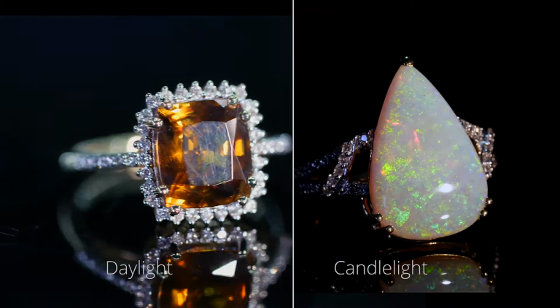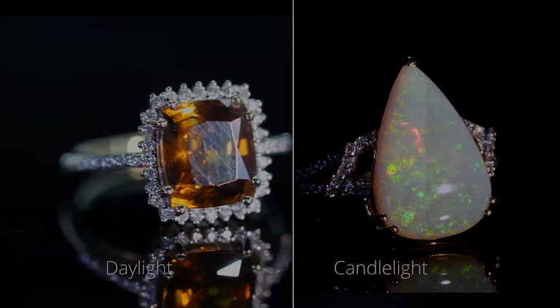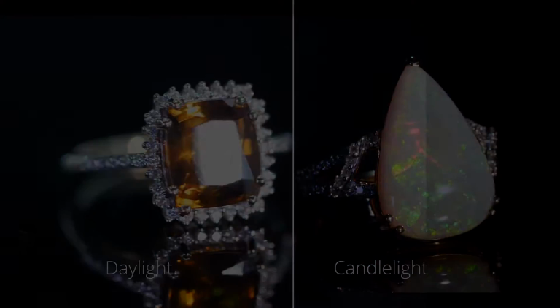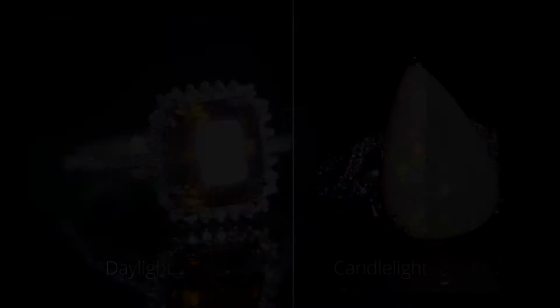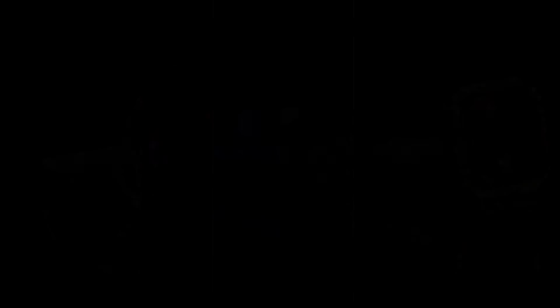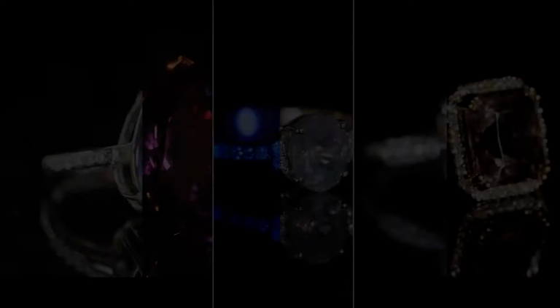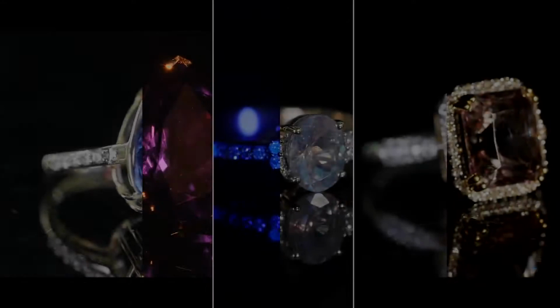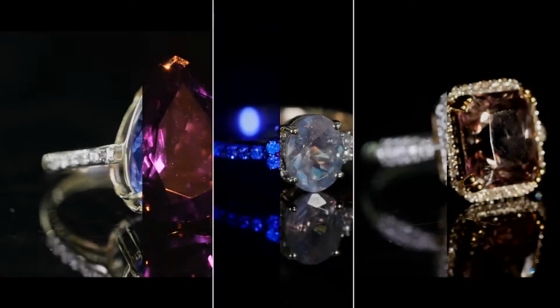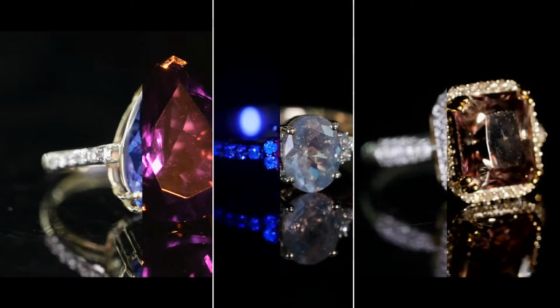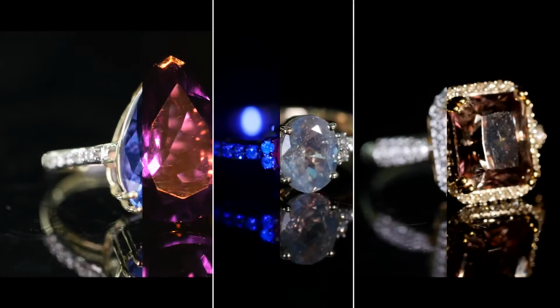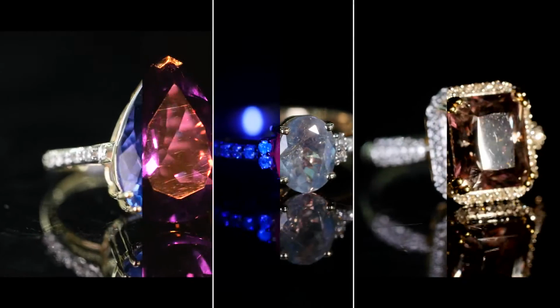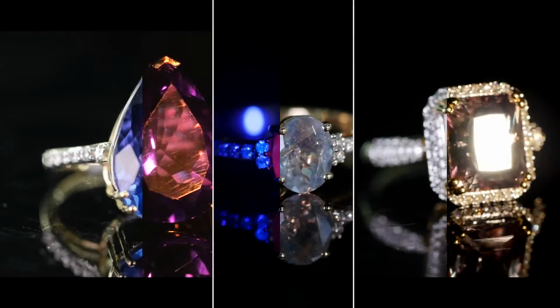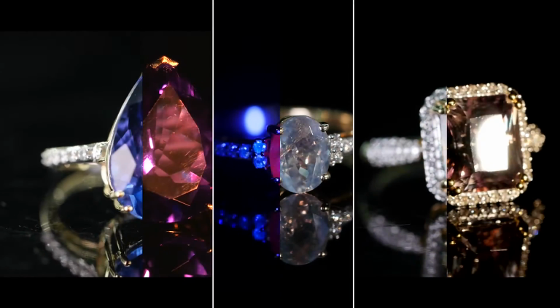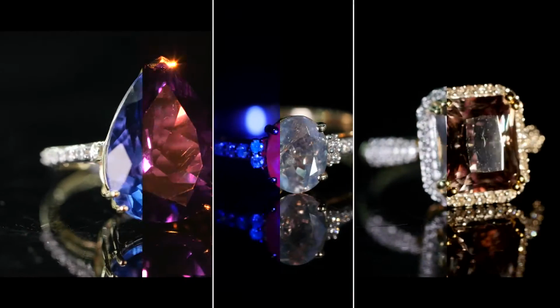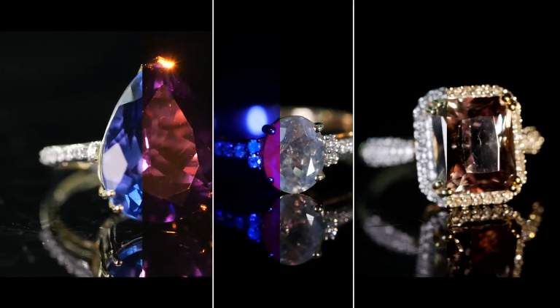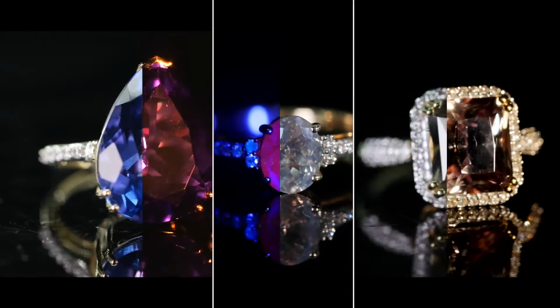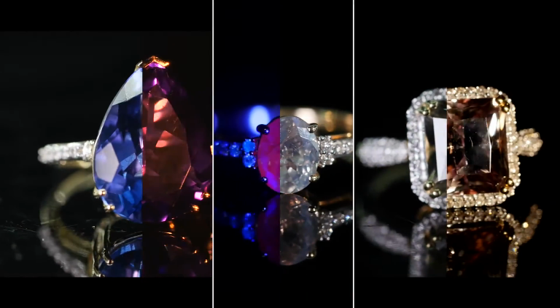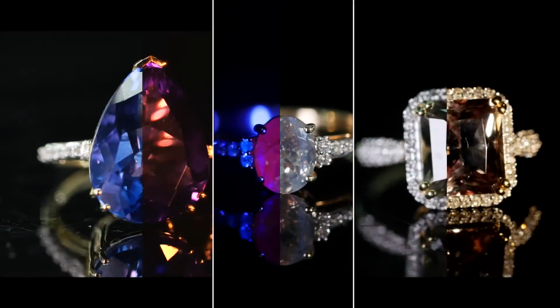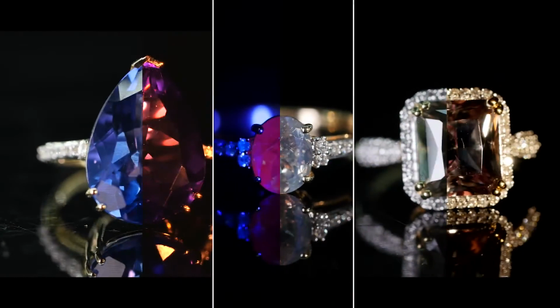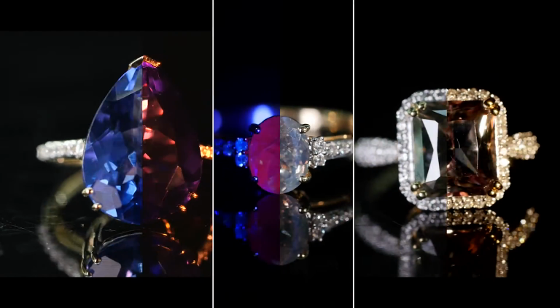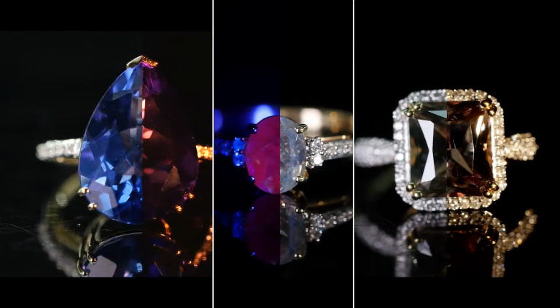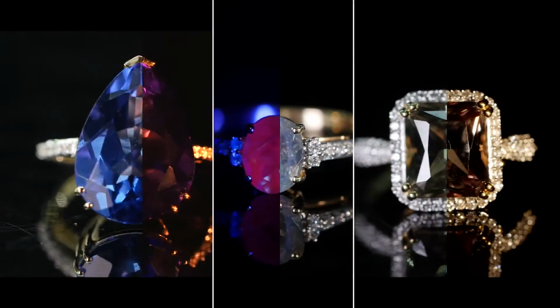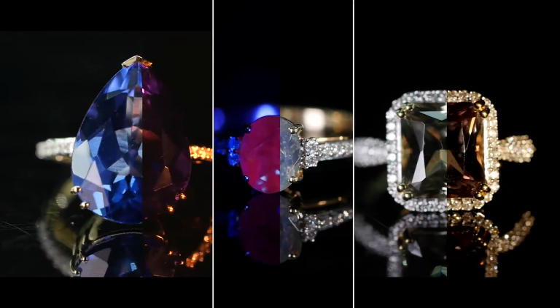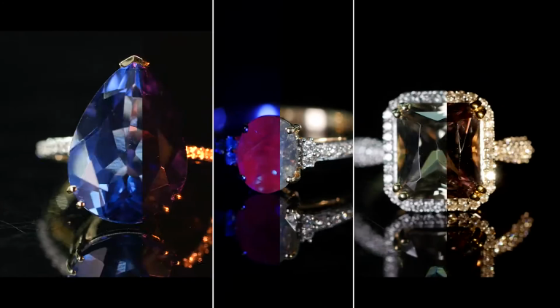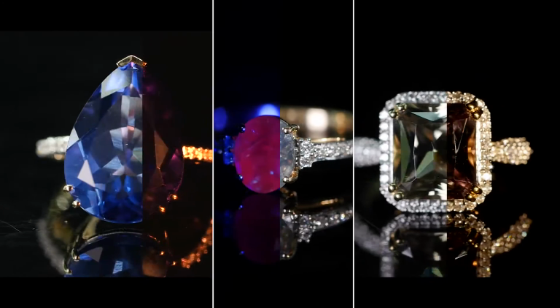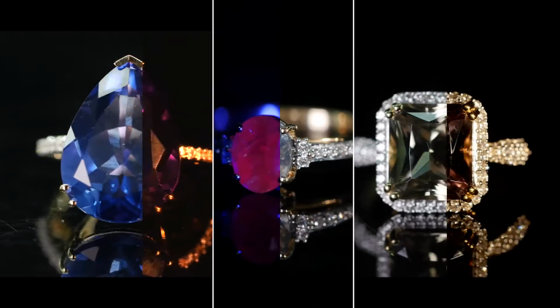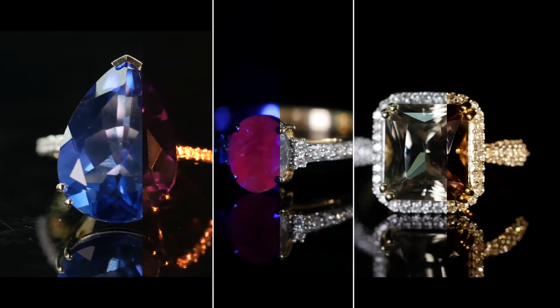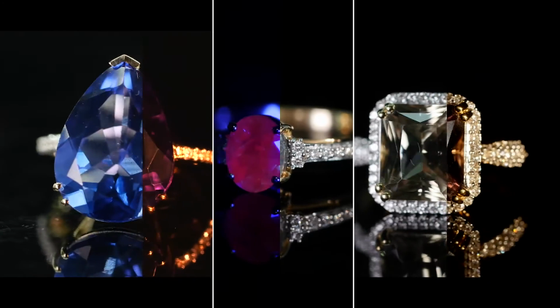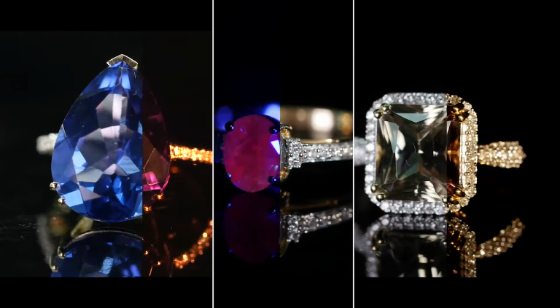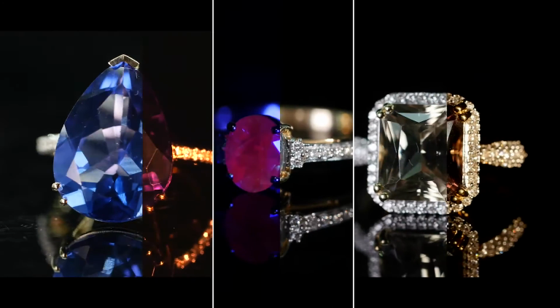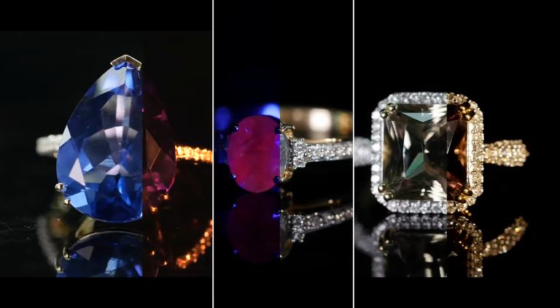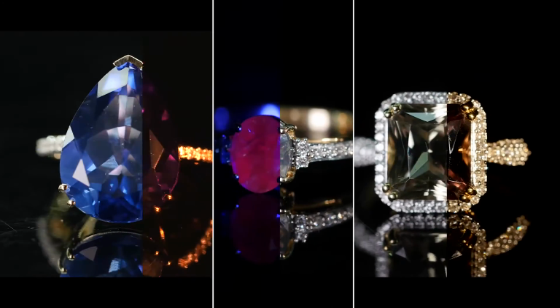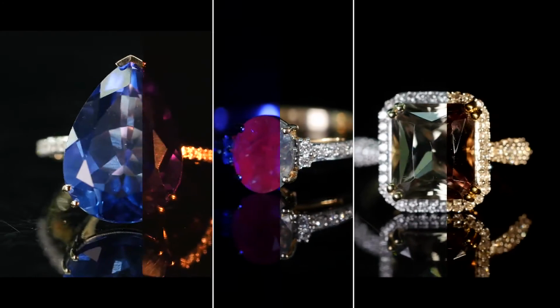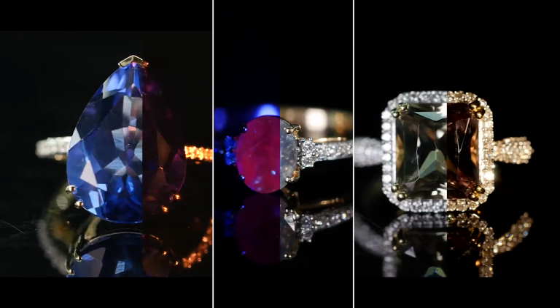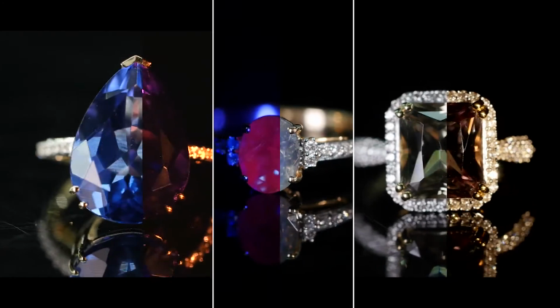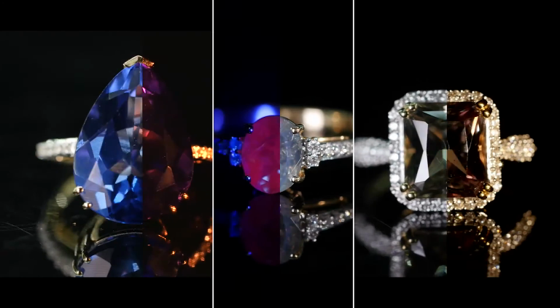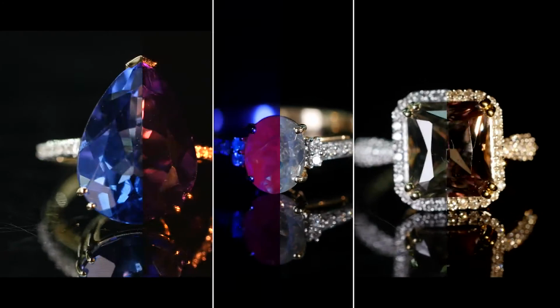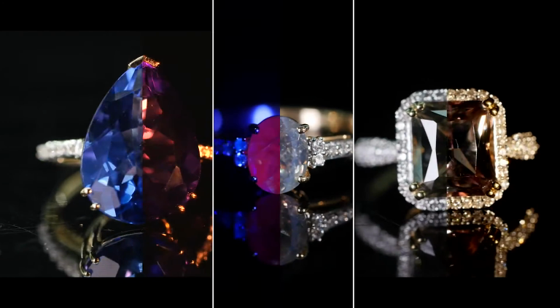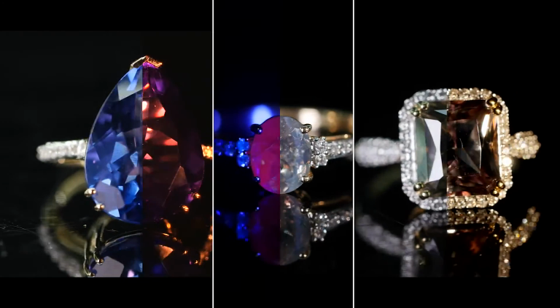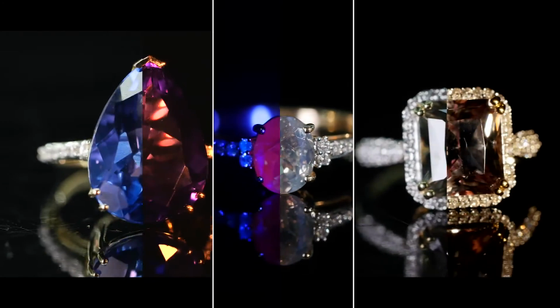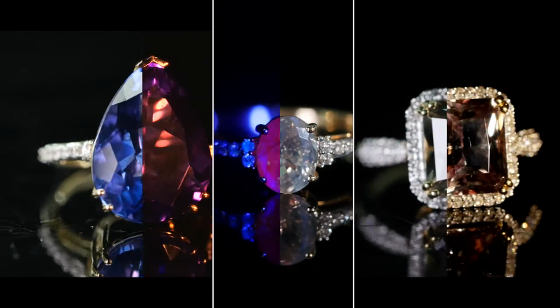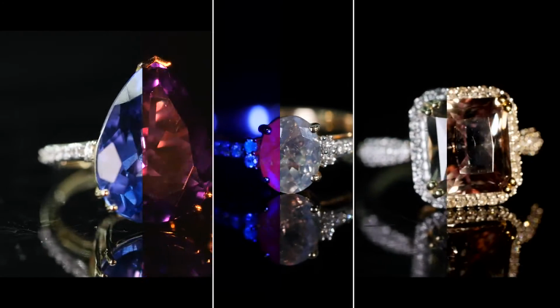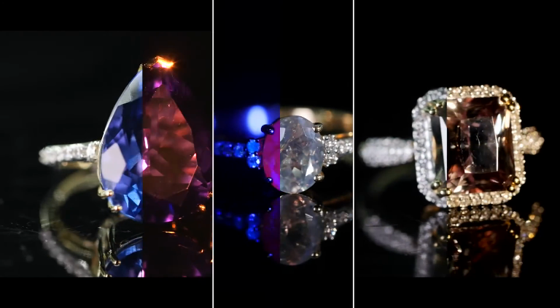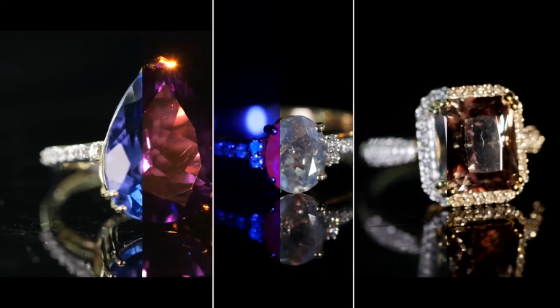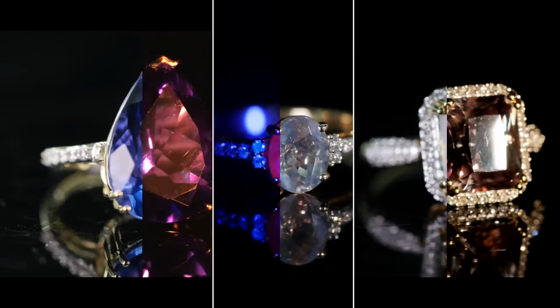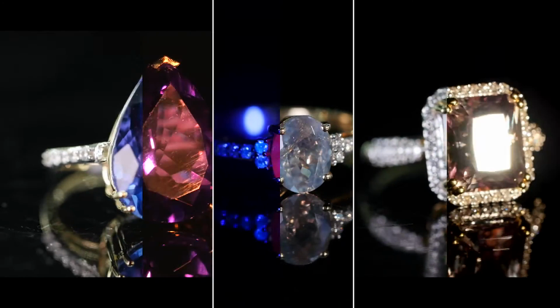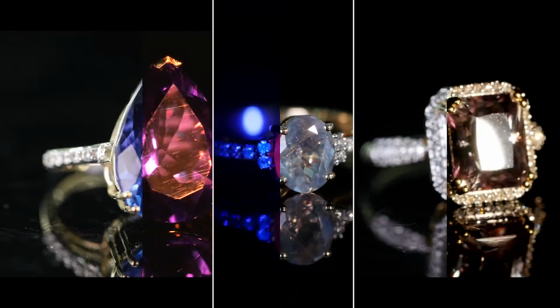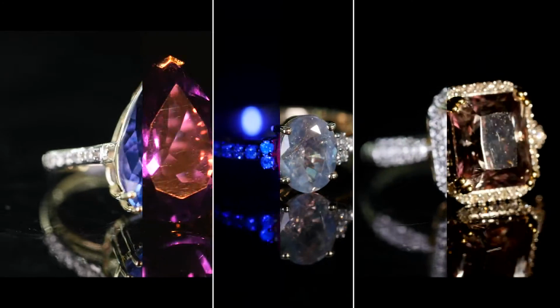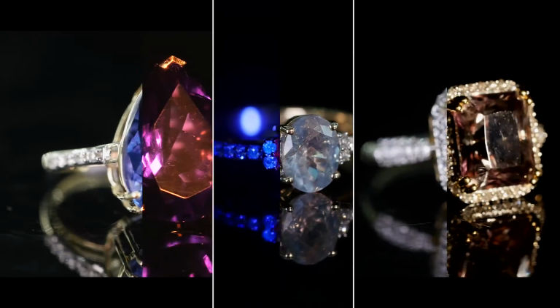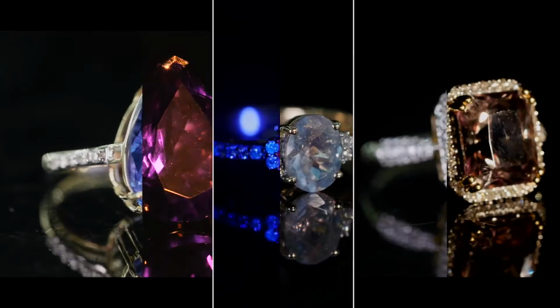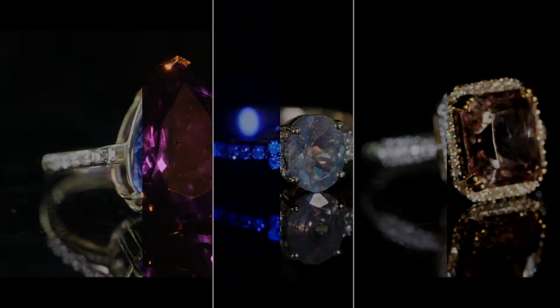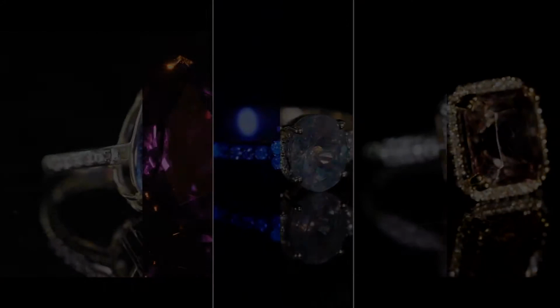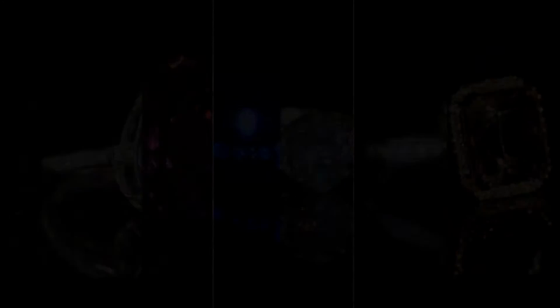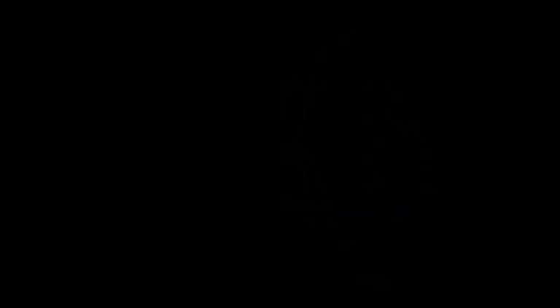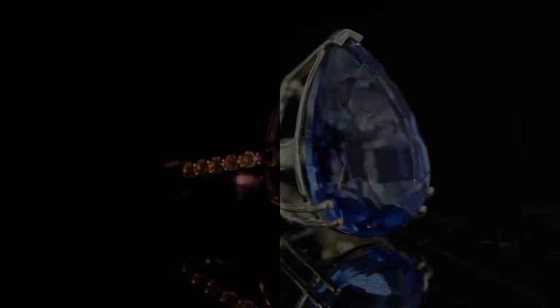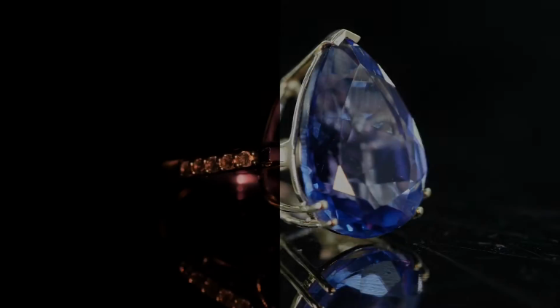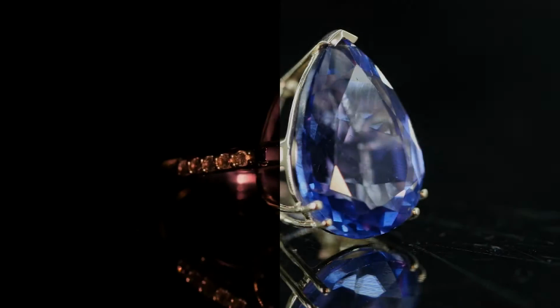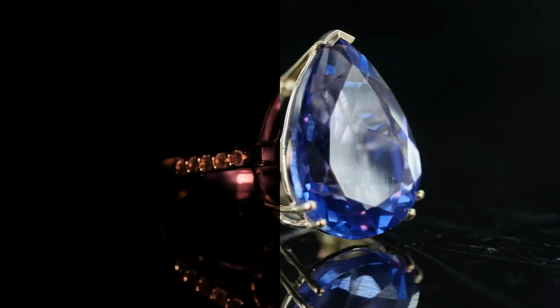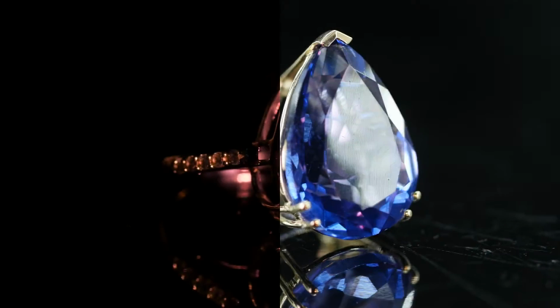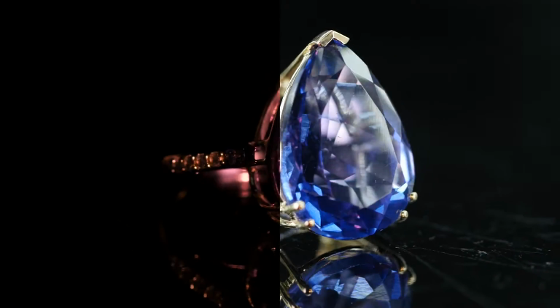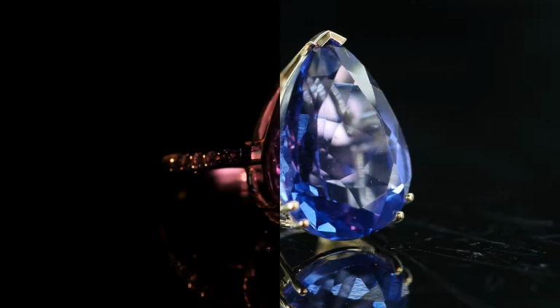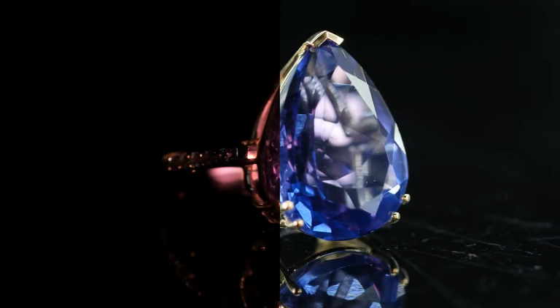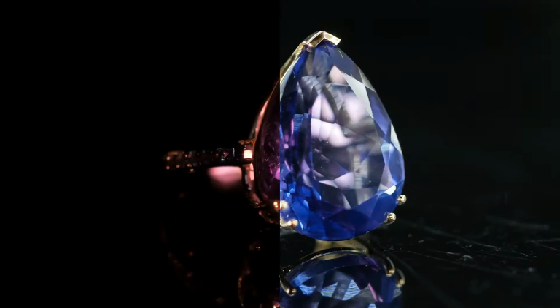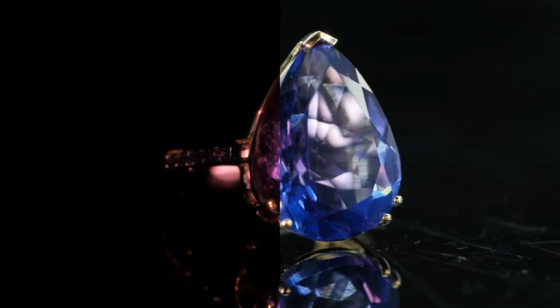Some notable examples of colour change gemstones include alexandrite, sarrite, and colour change fluorite.